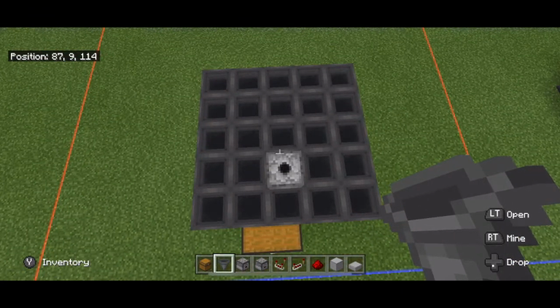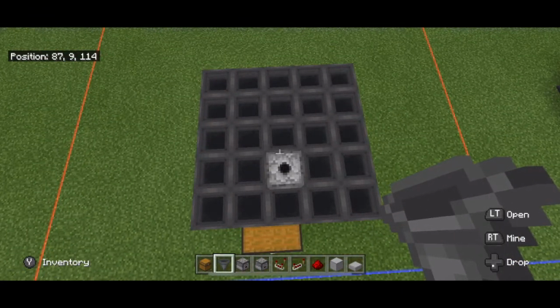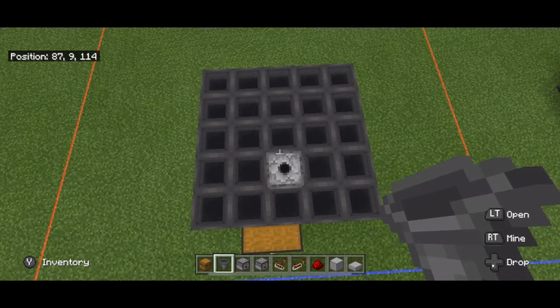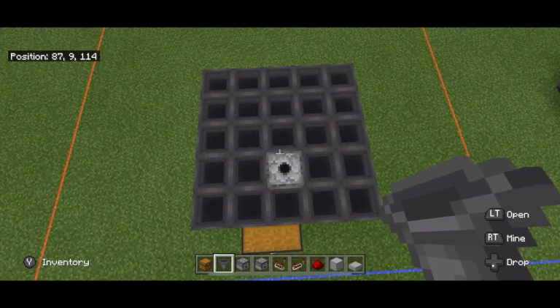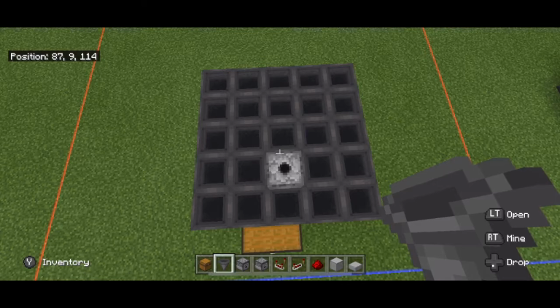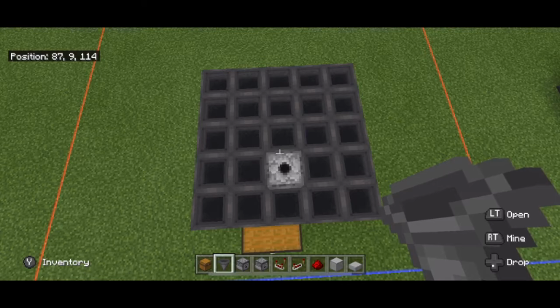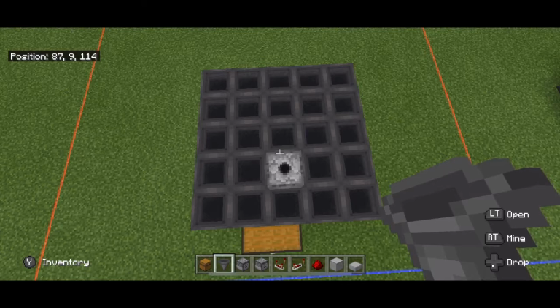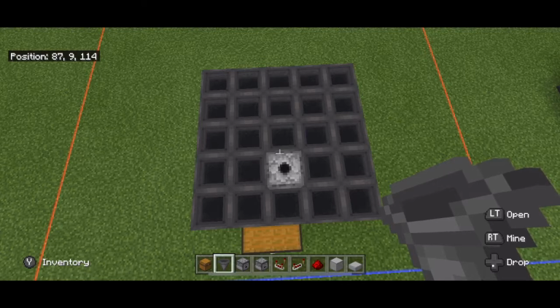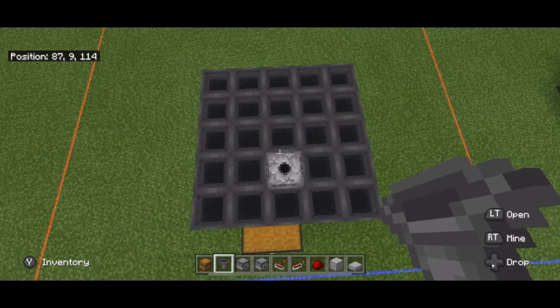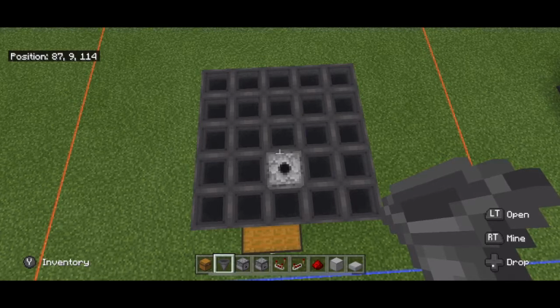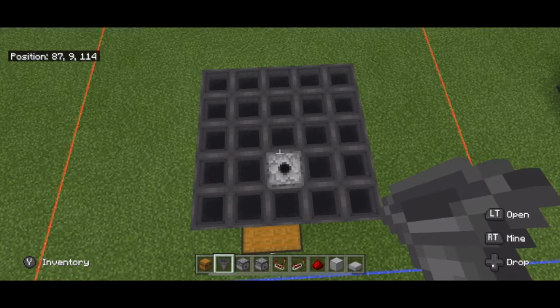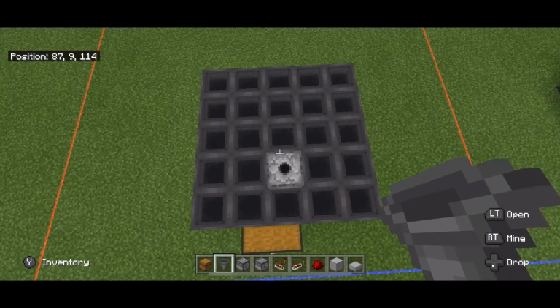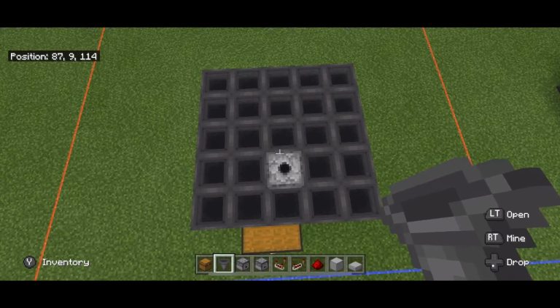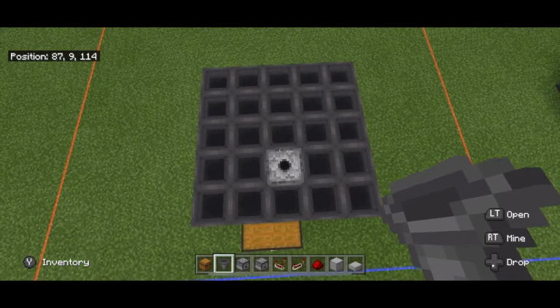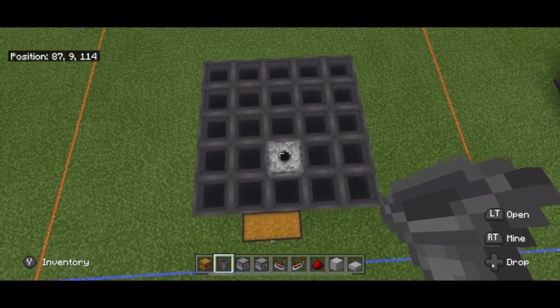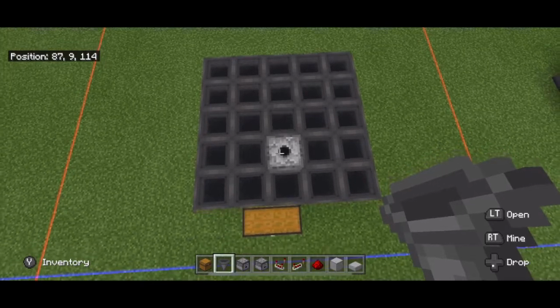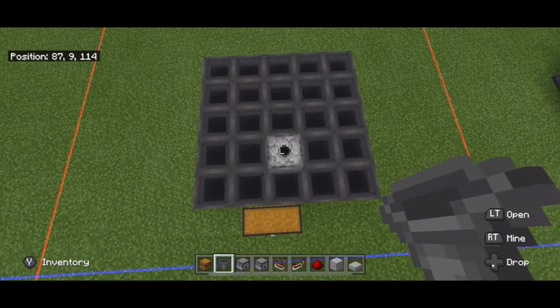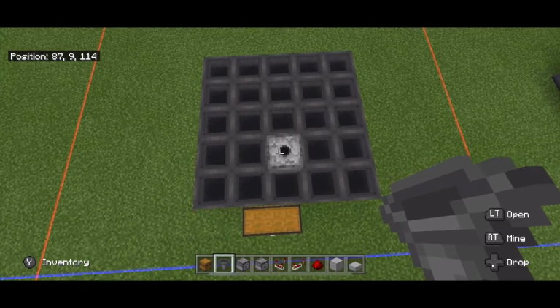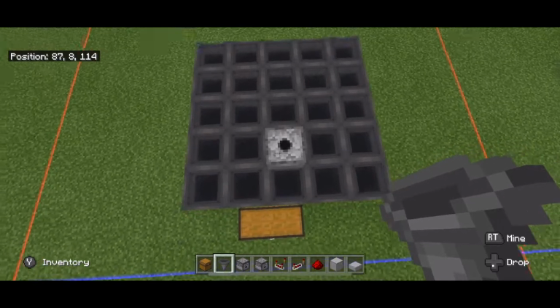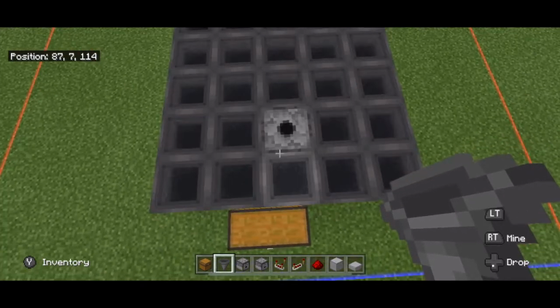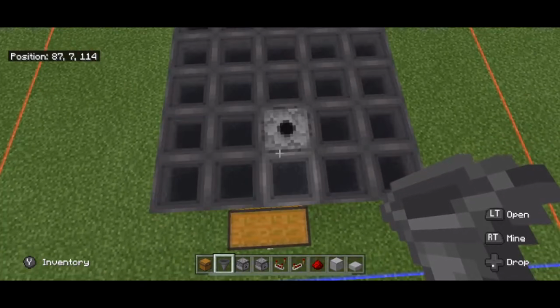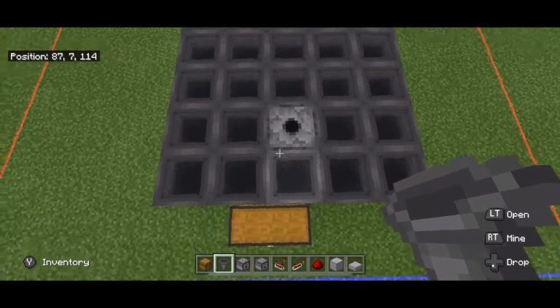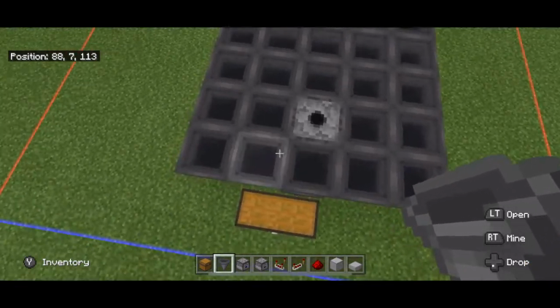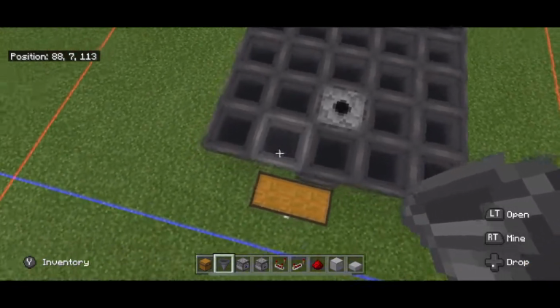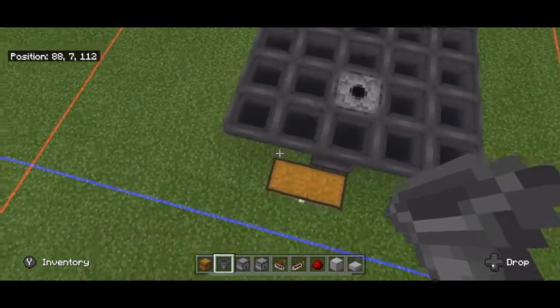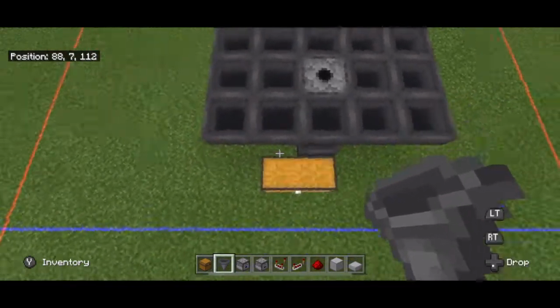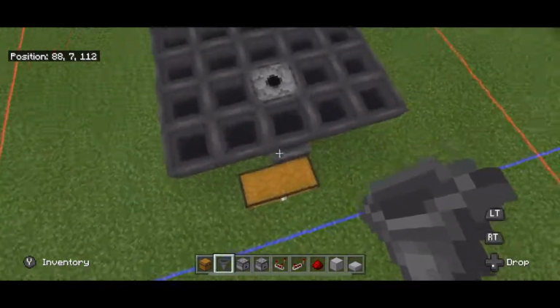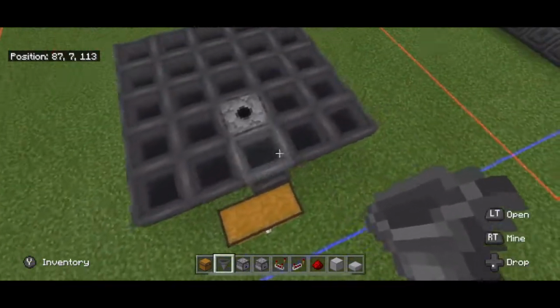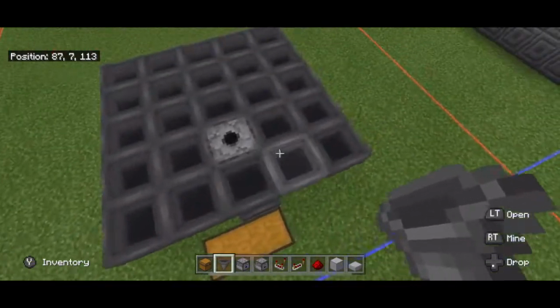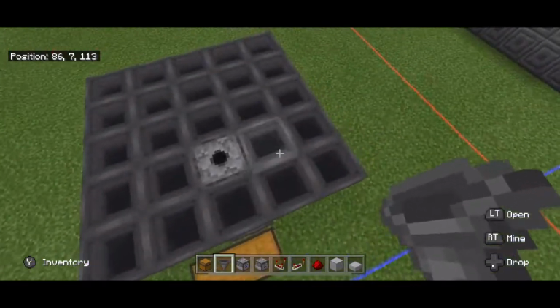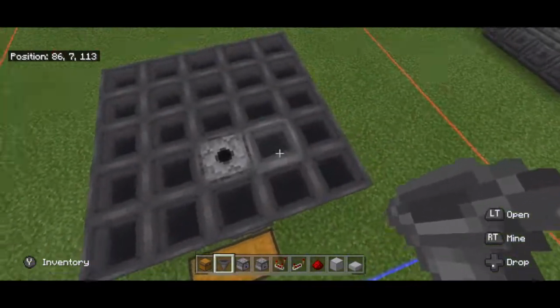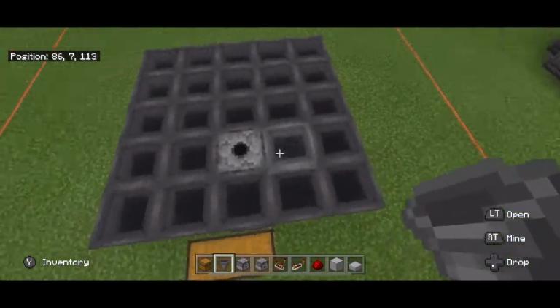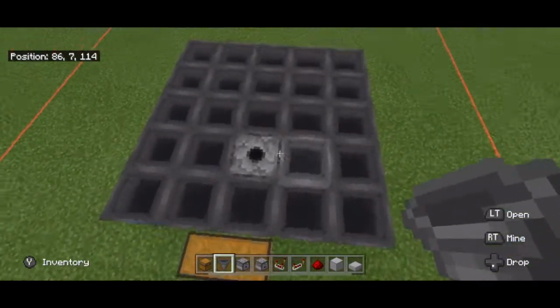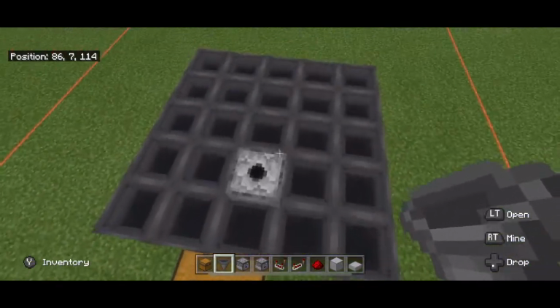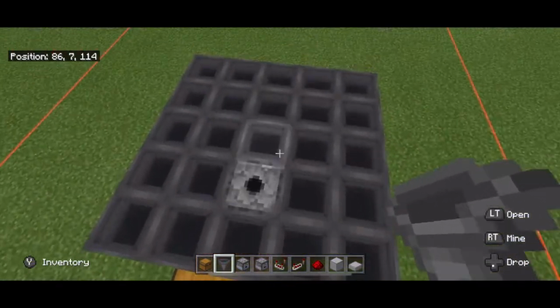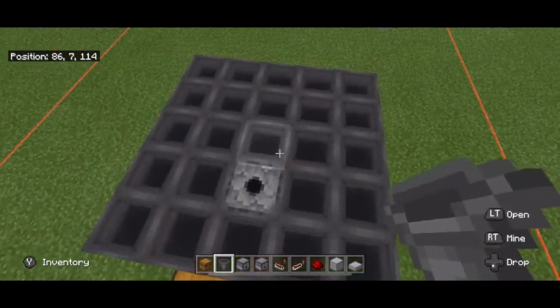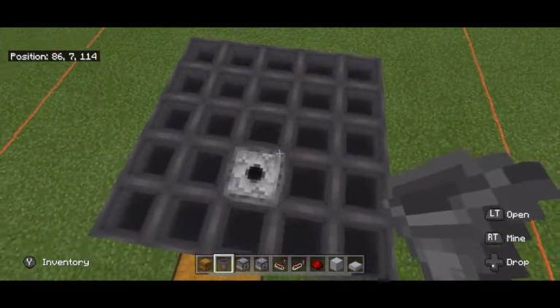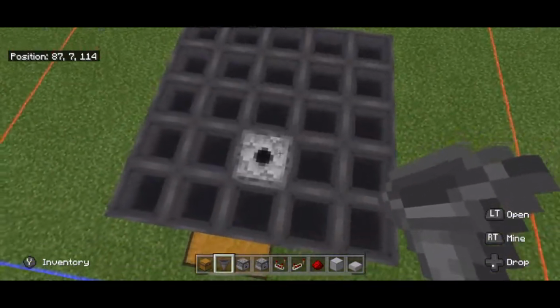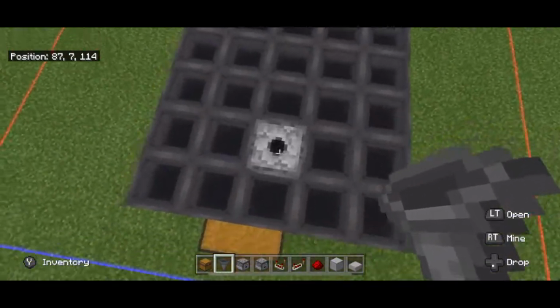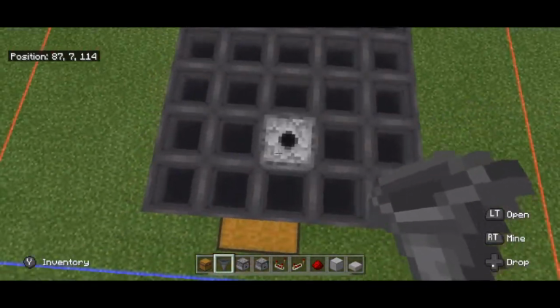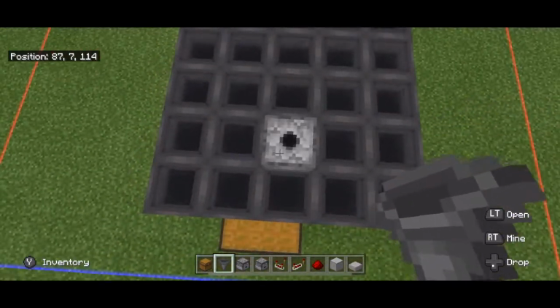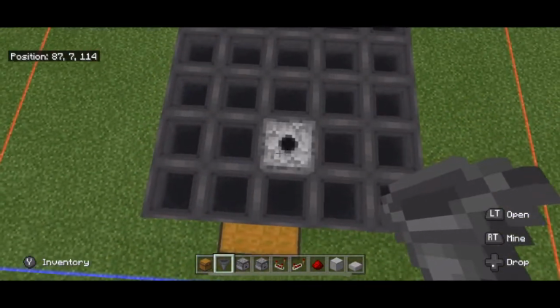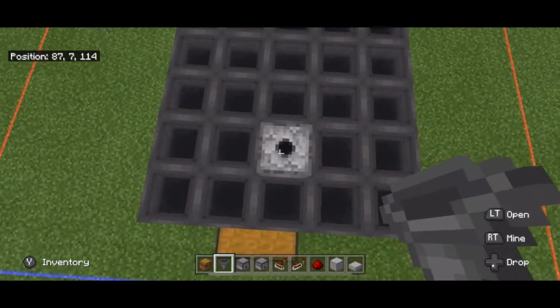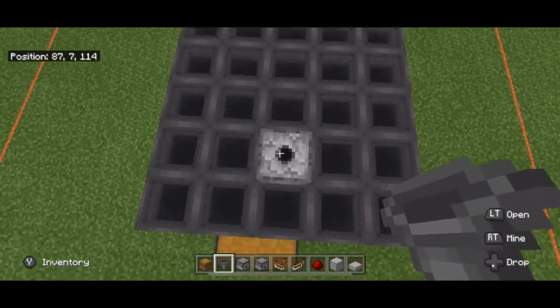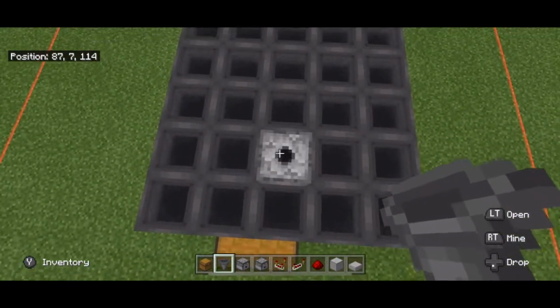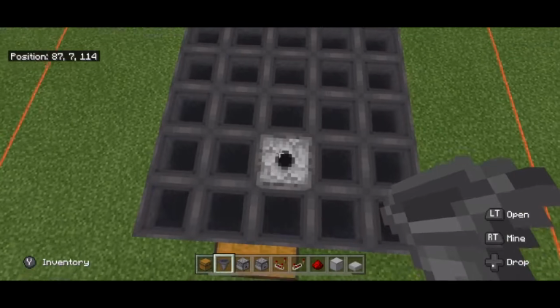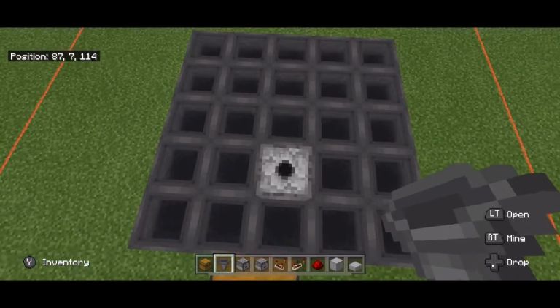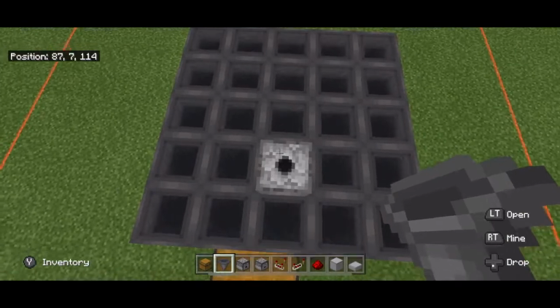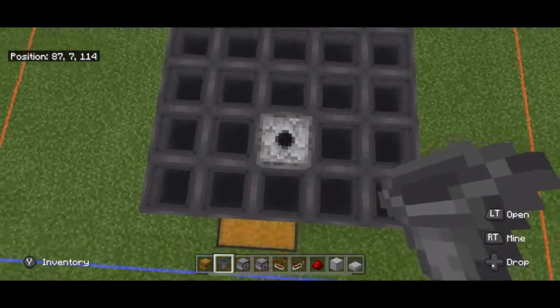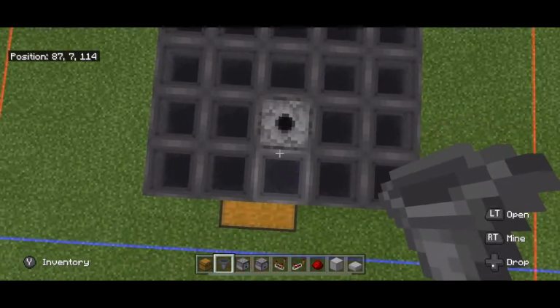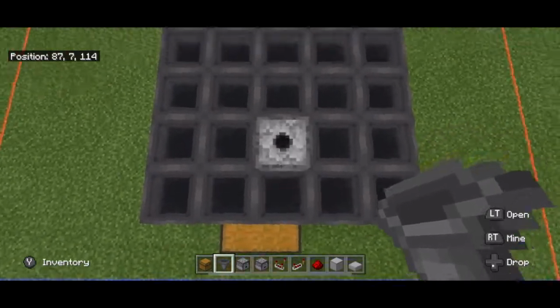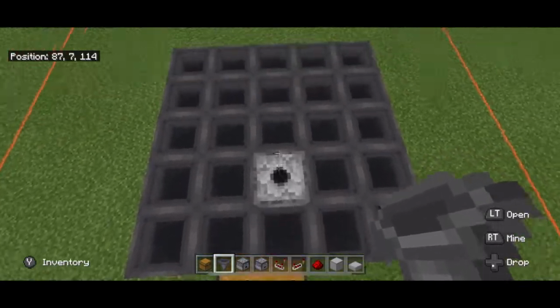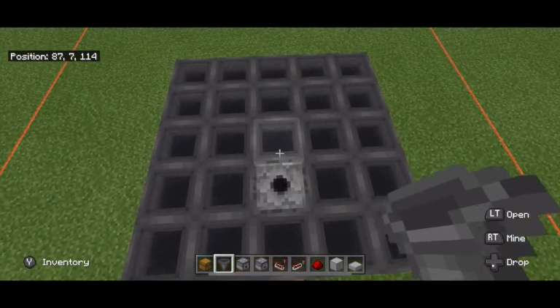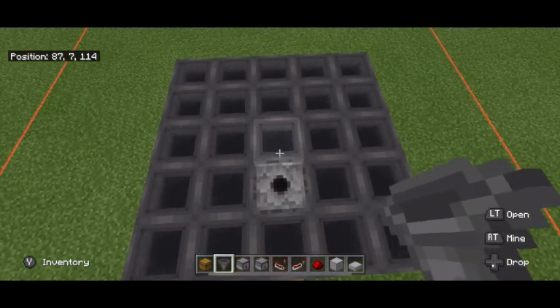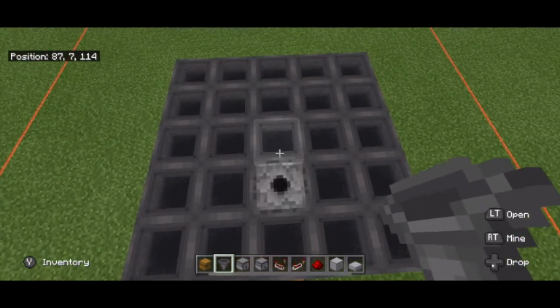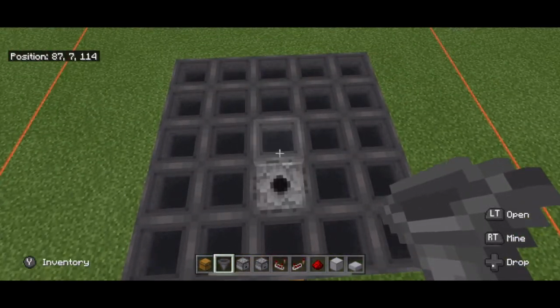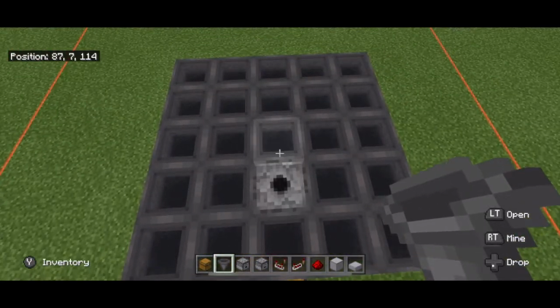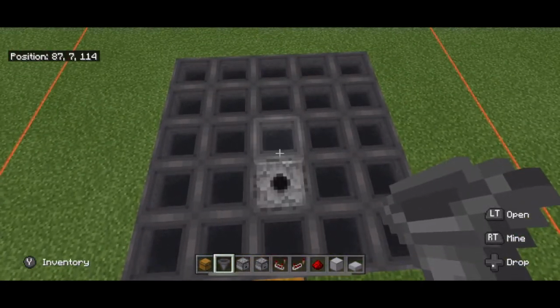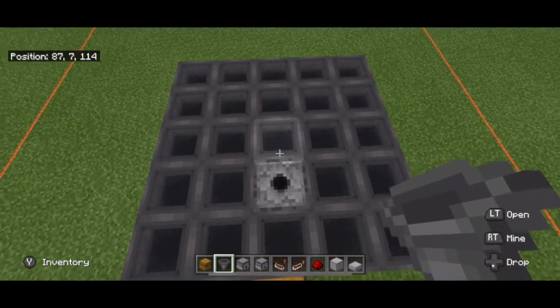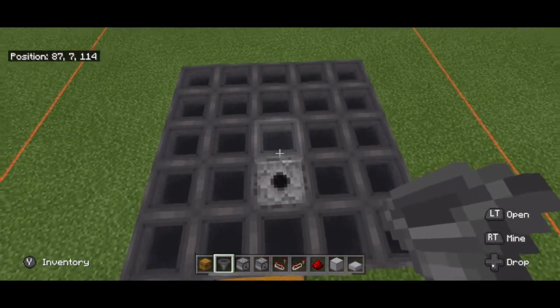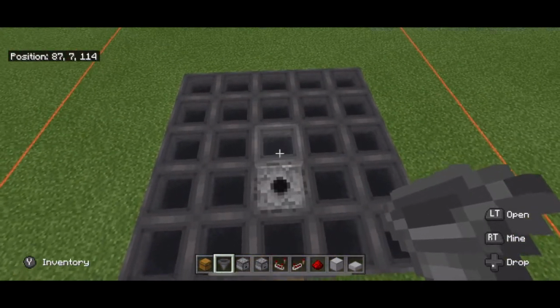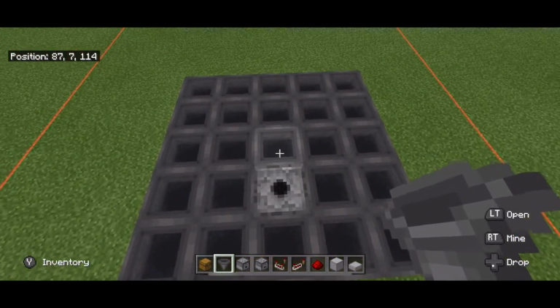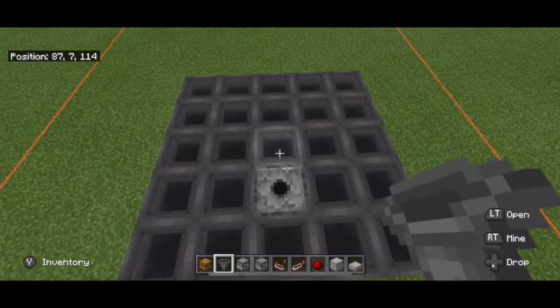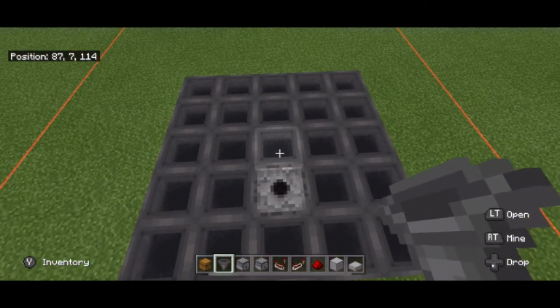When you're done you should have something that looks like this: a five-by-five hopper platform, with the exception of one spot which is your dispenser.